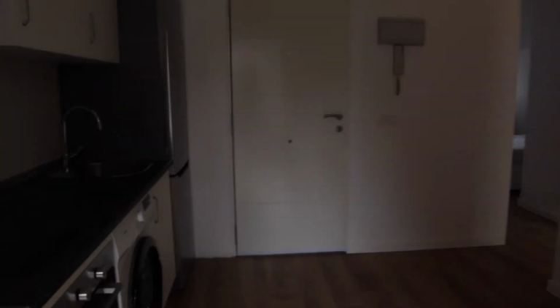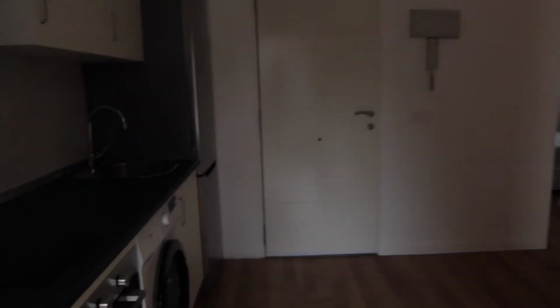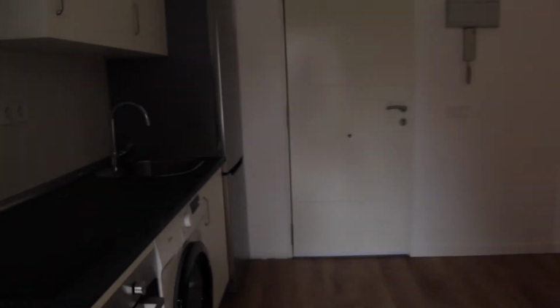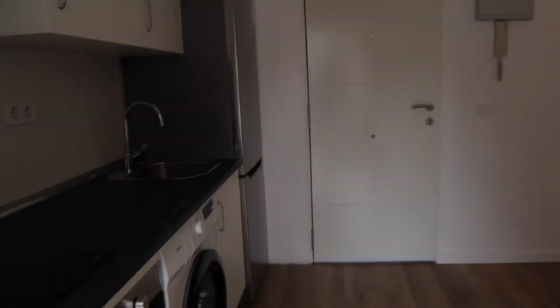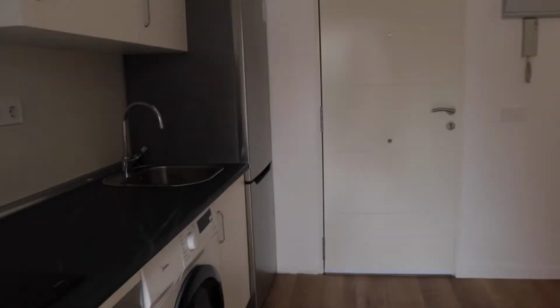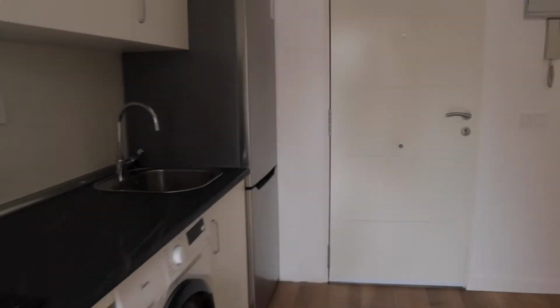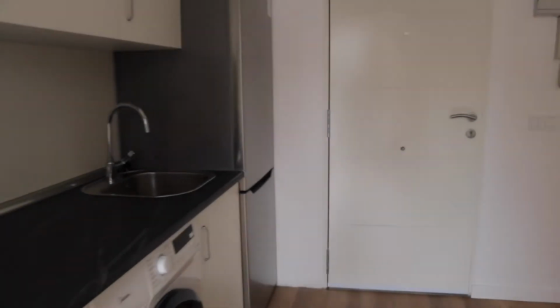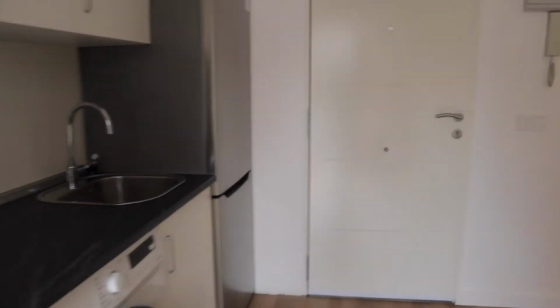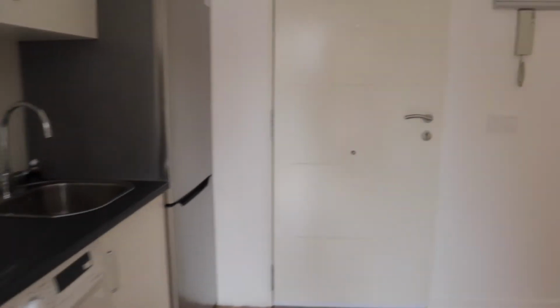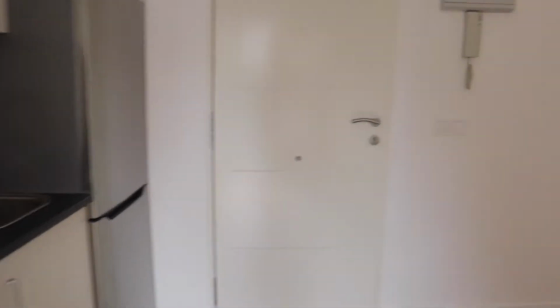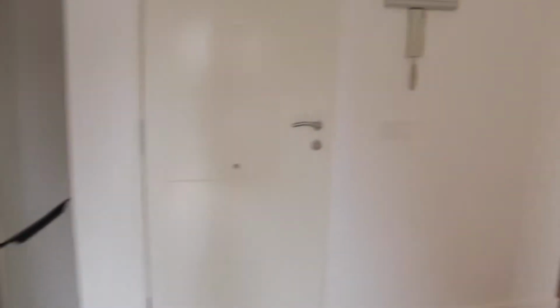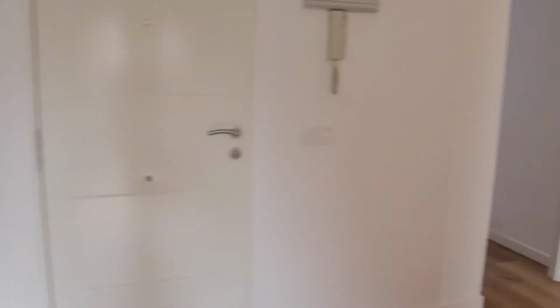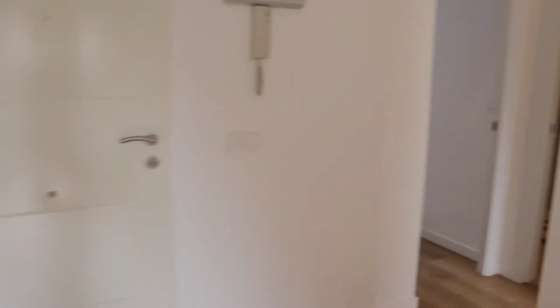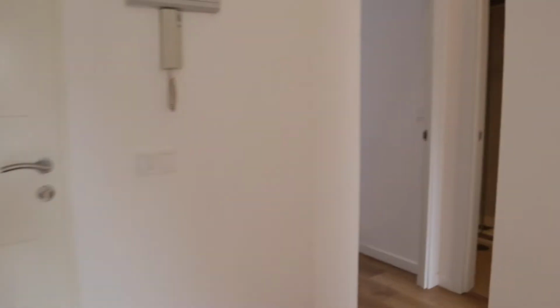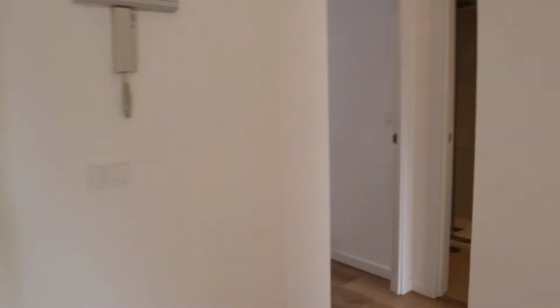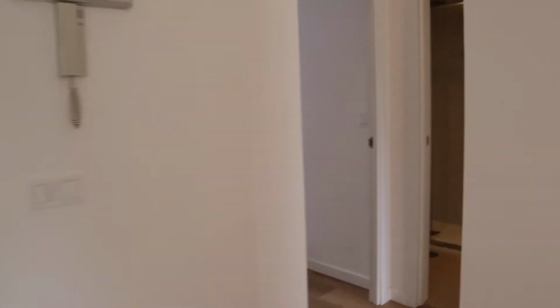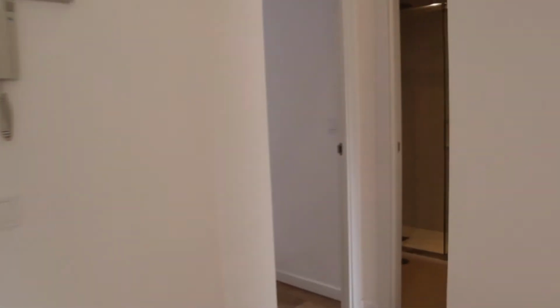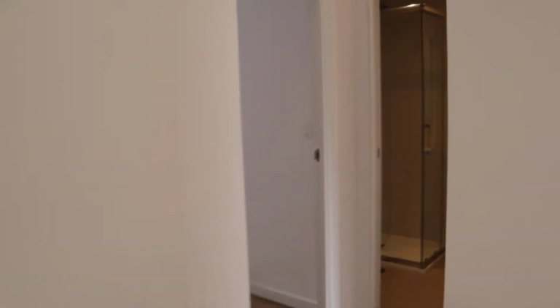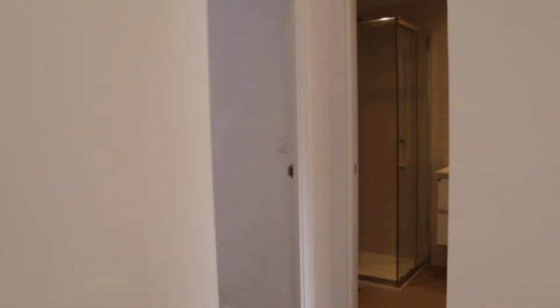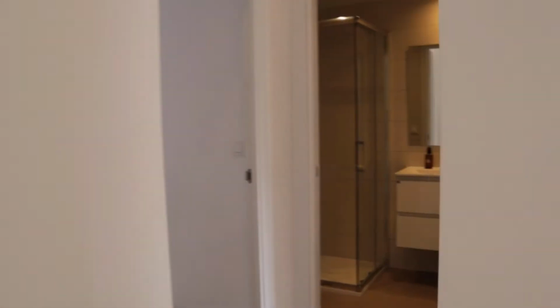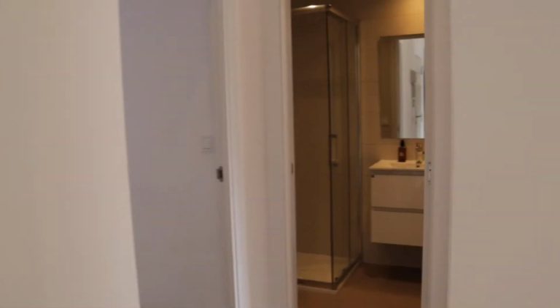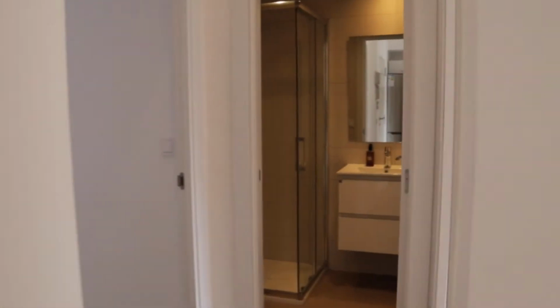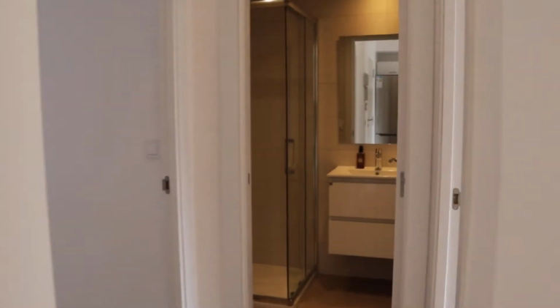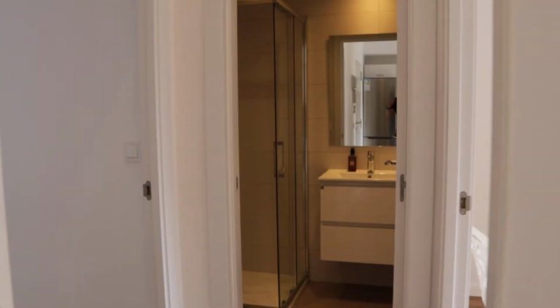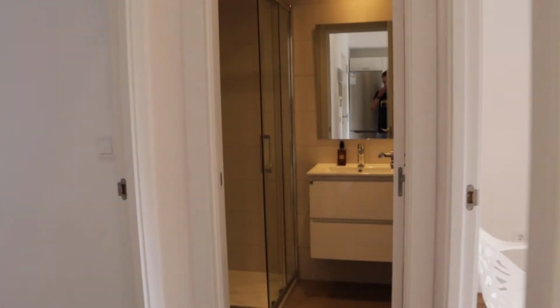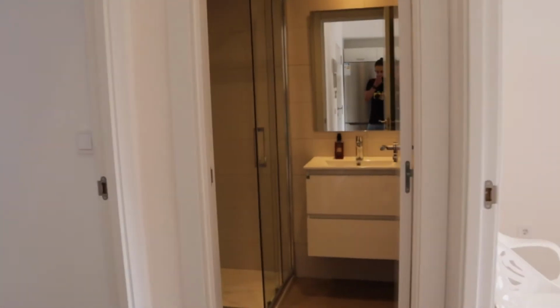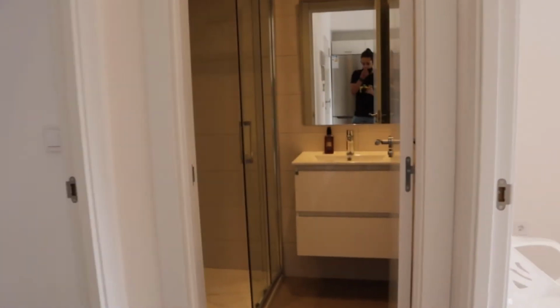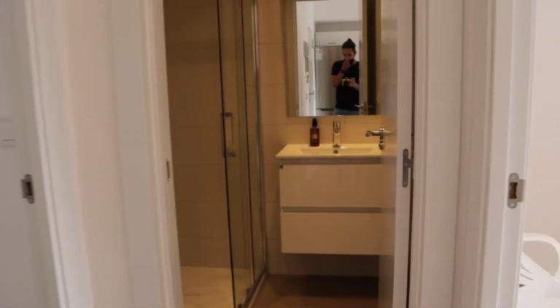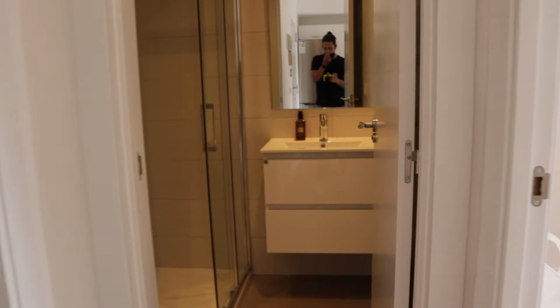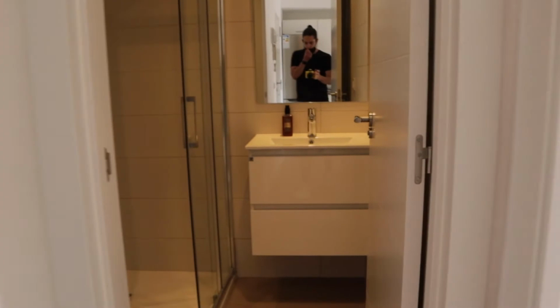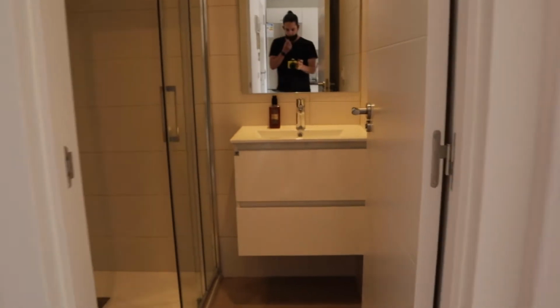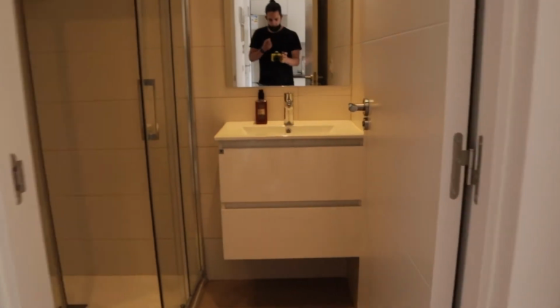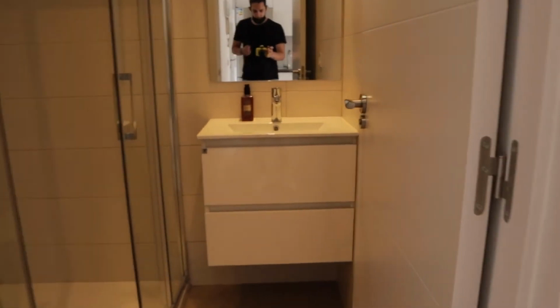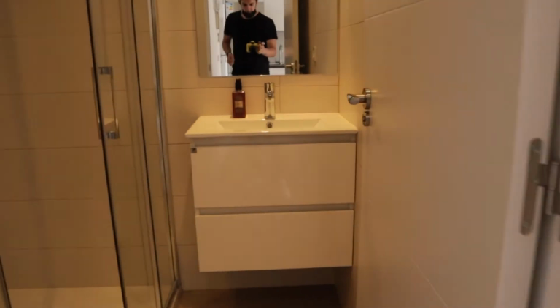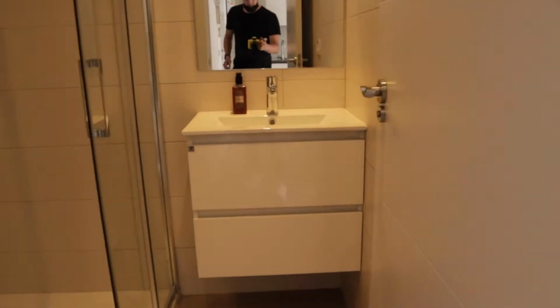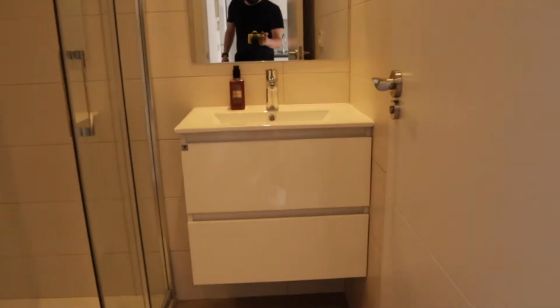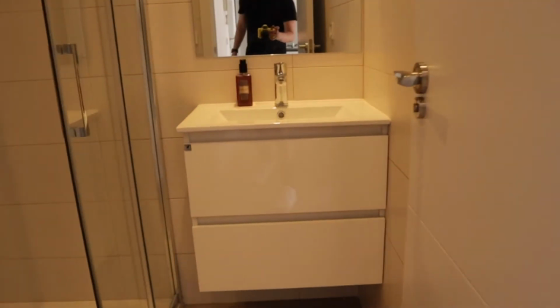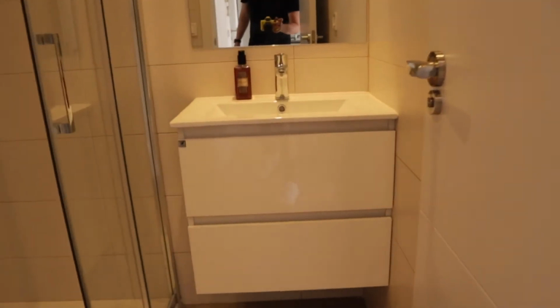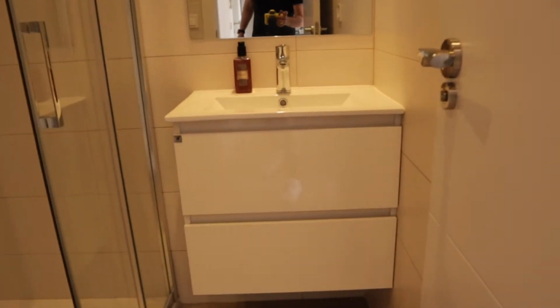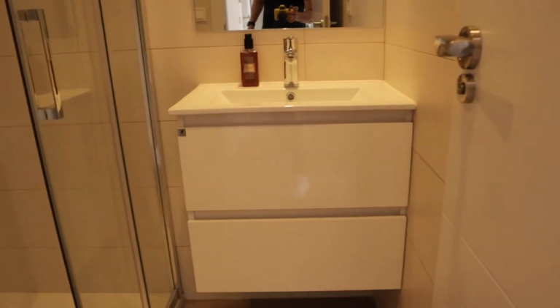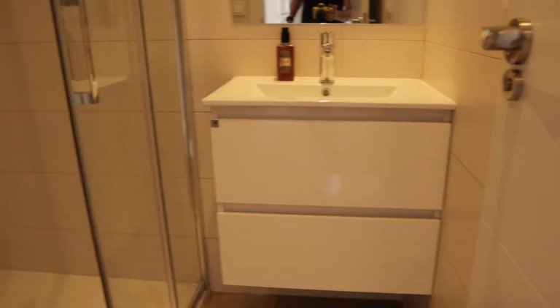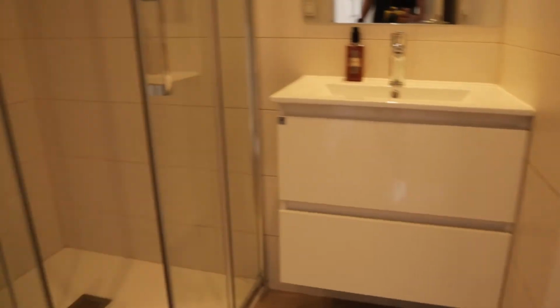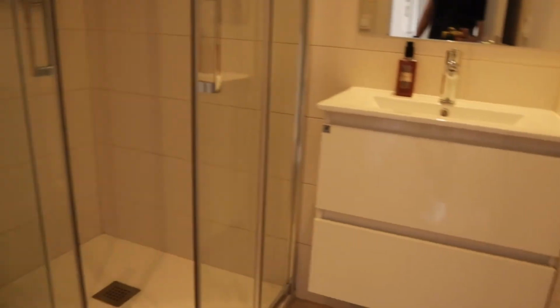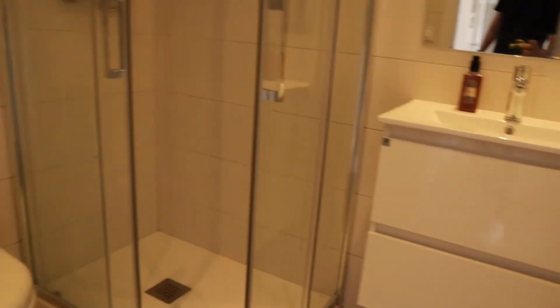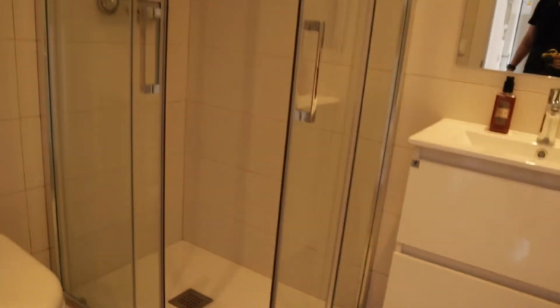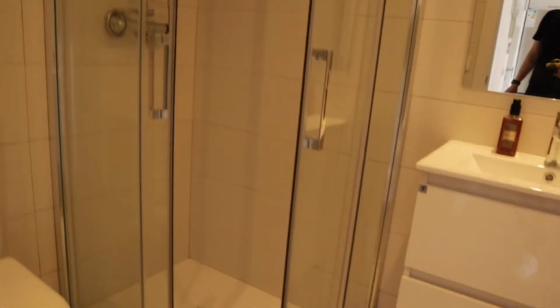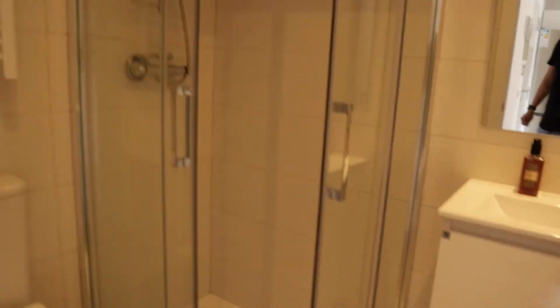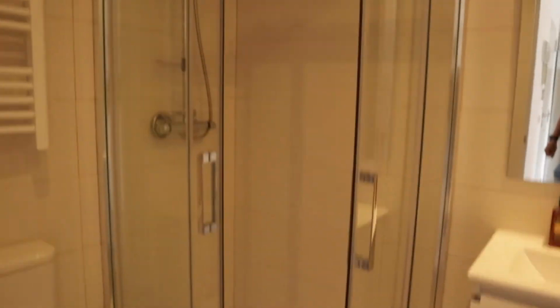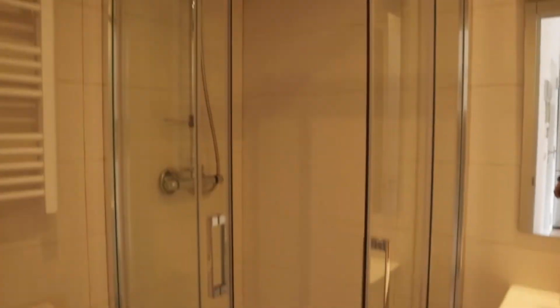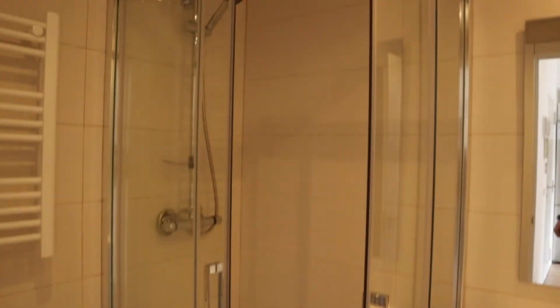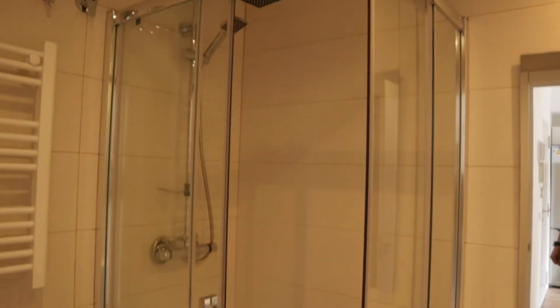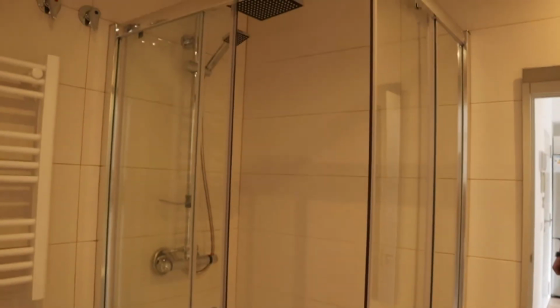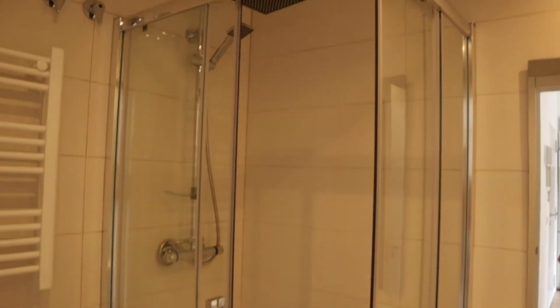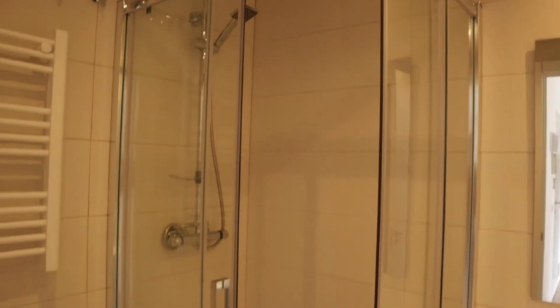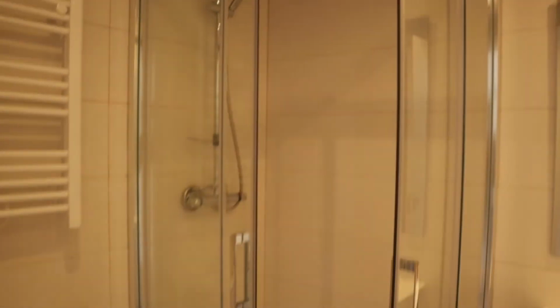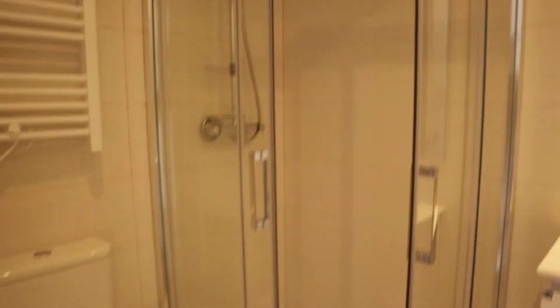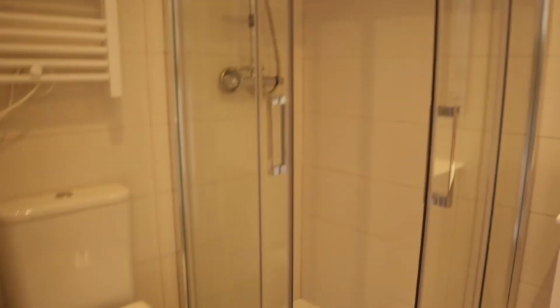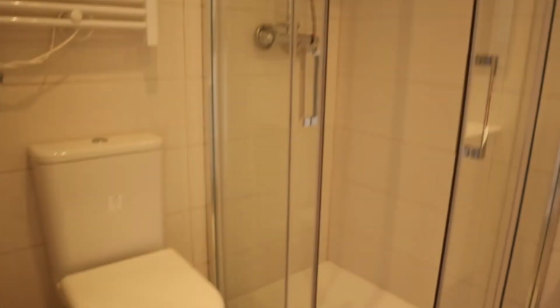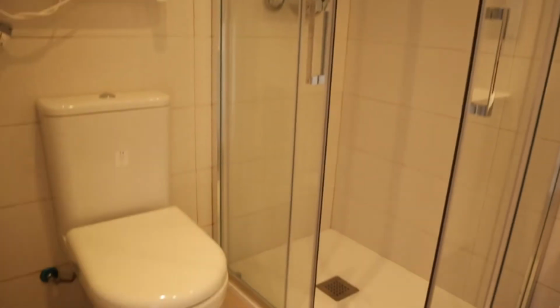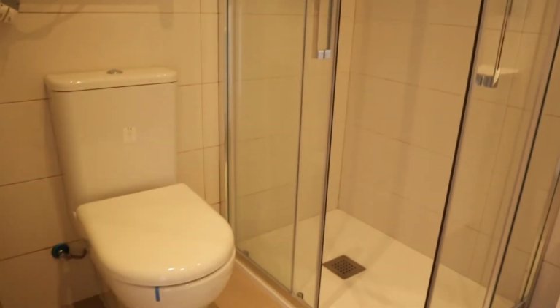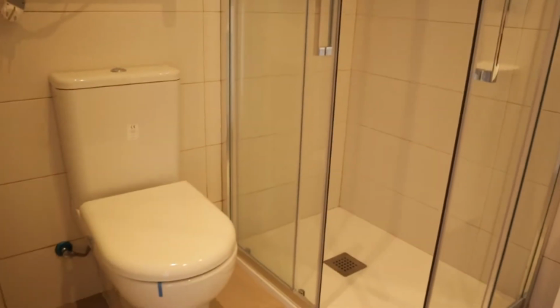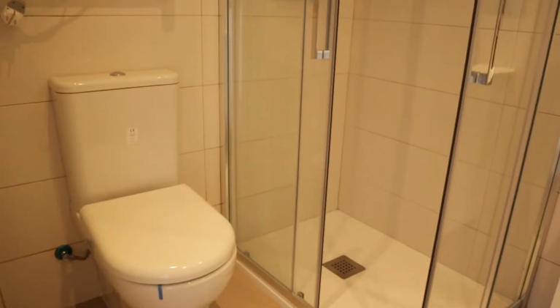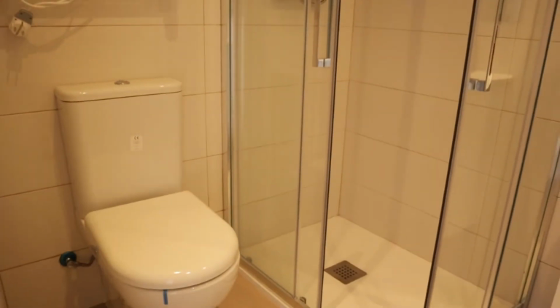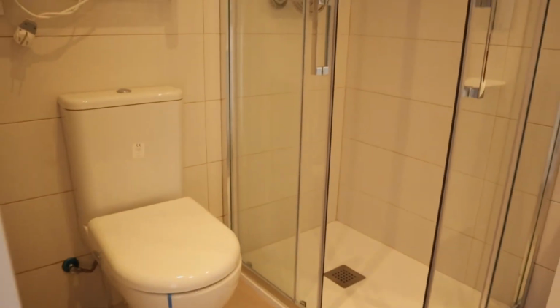Walking through the living area, we find the bathroom of the apartment with a sink, shower, and toilet.